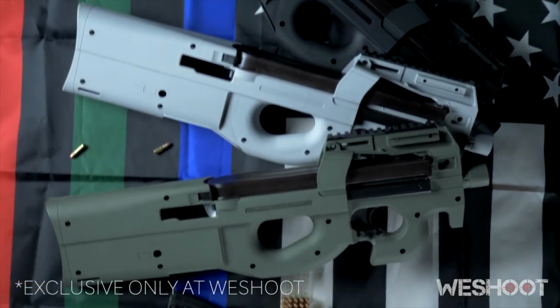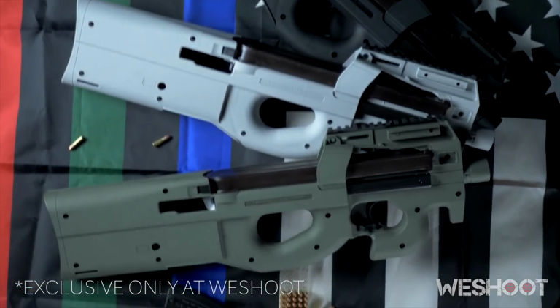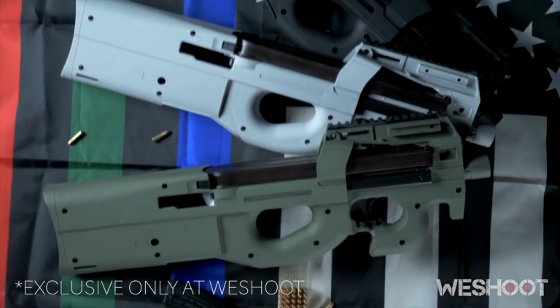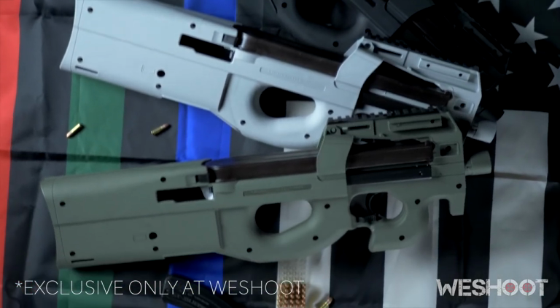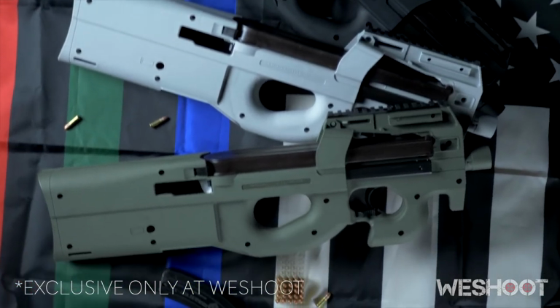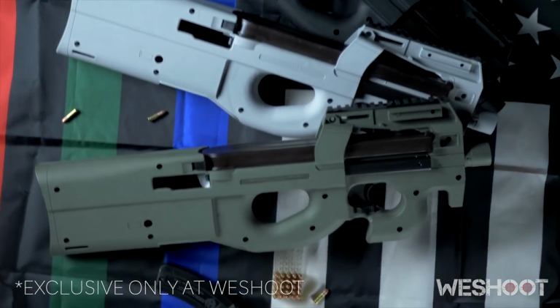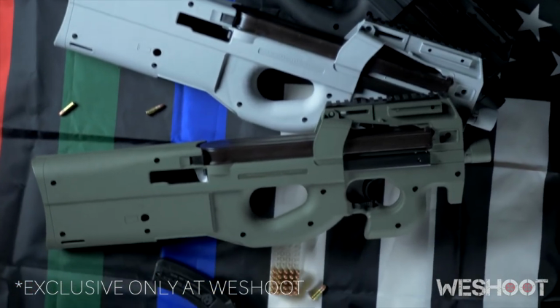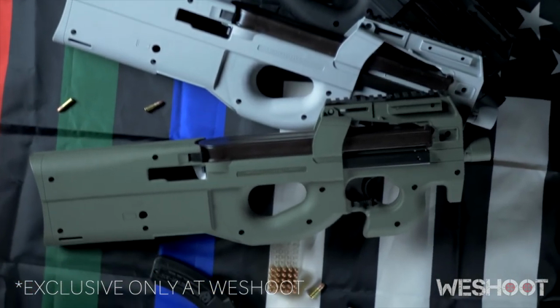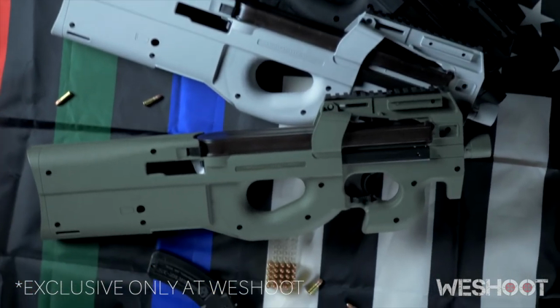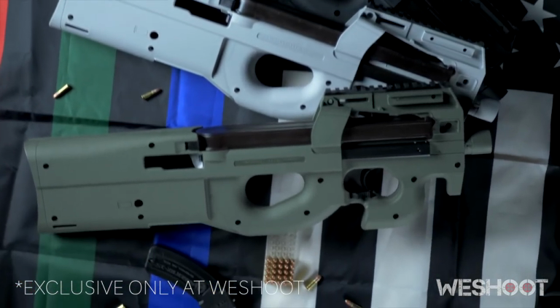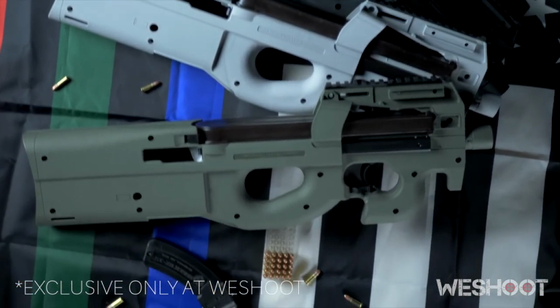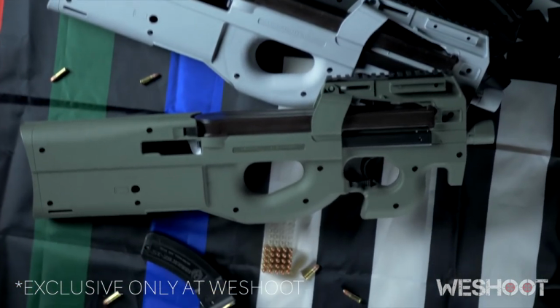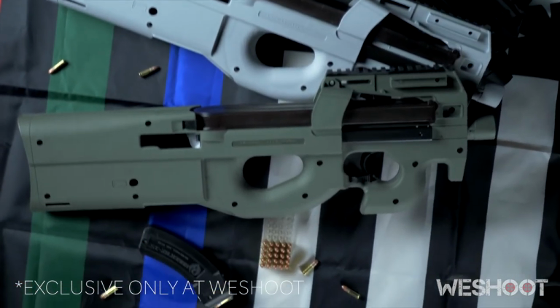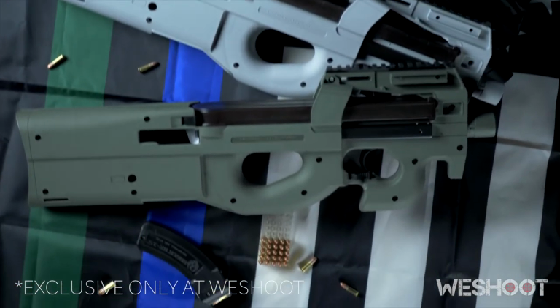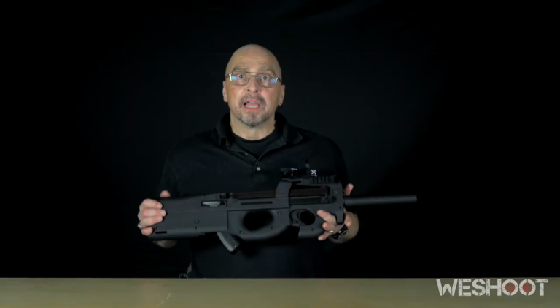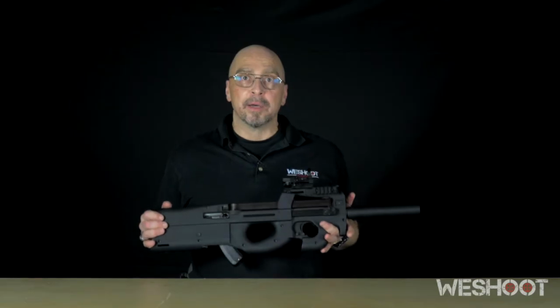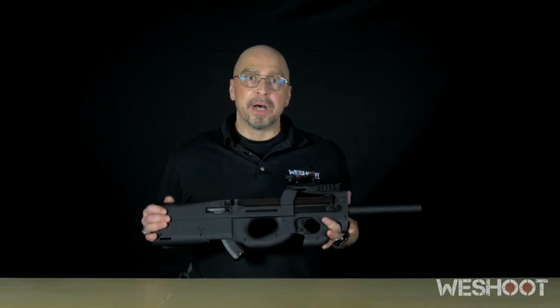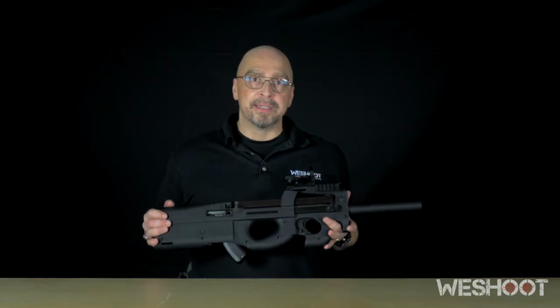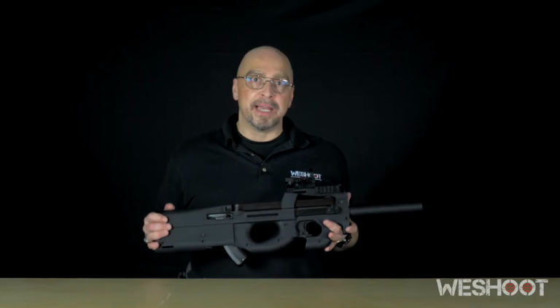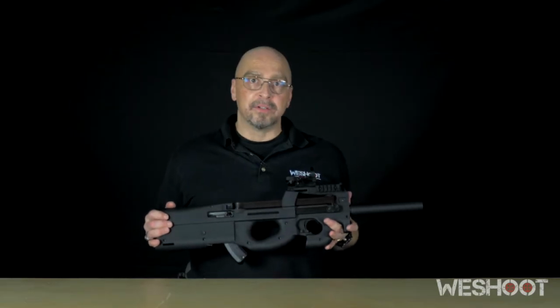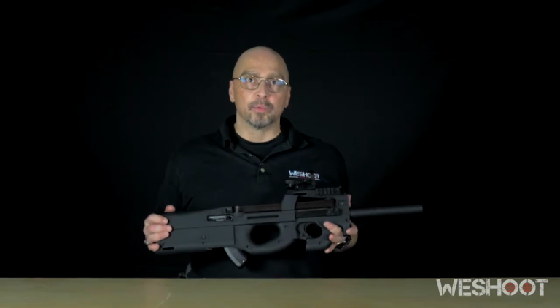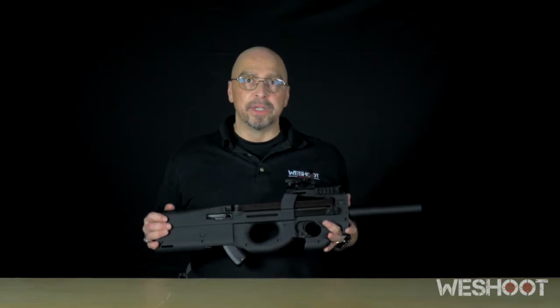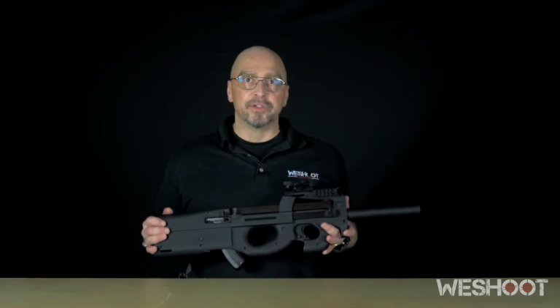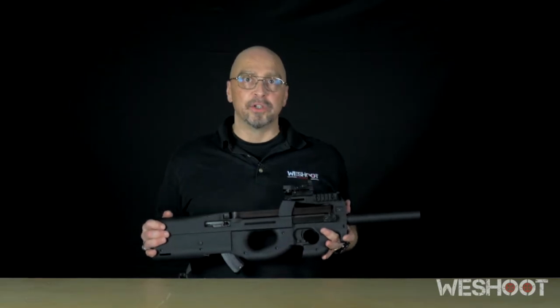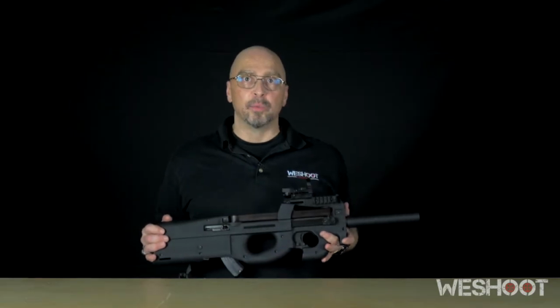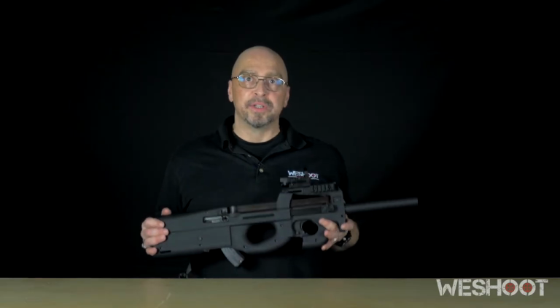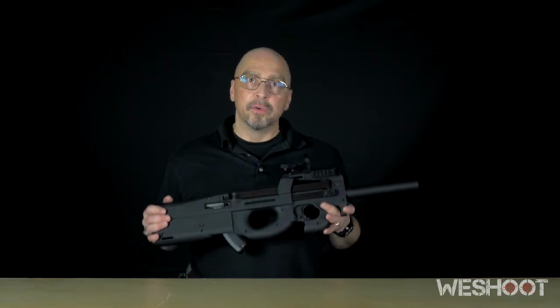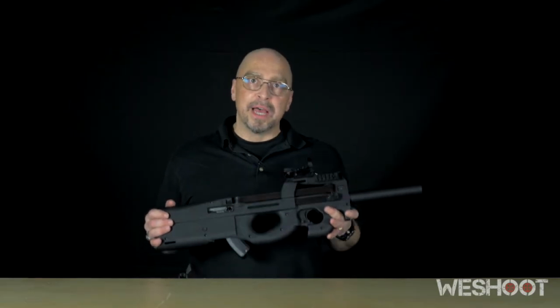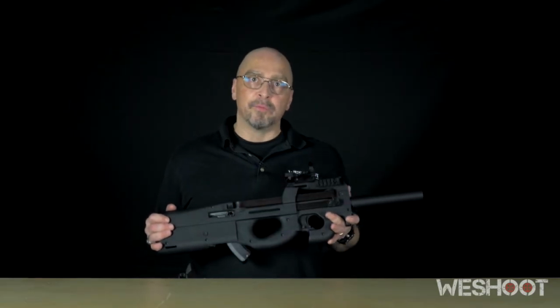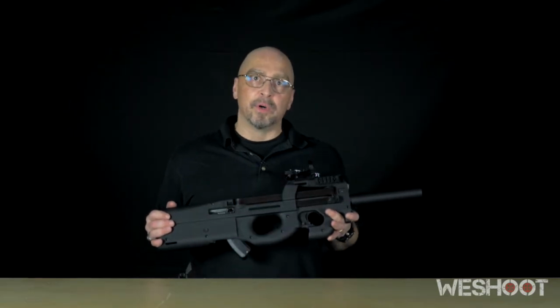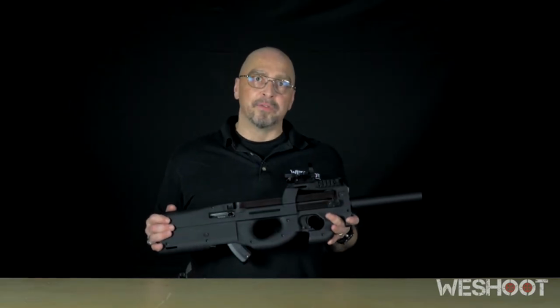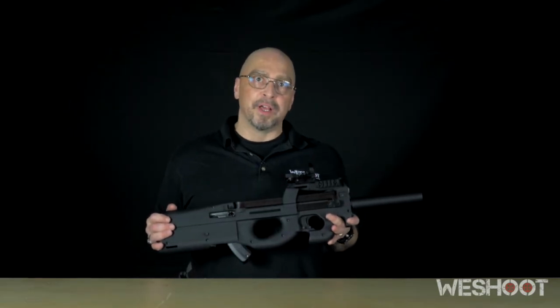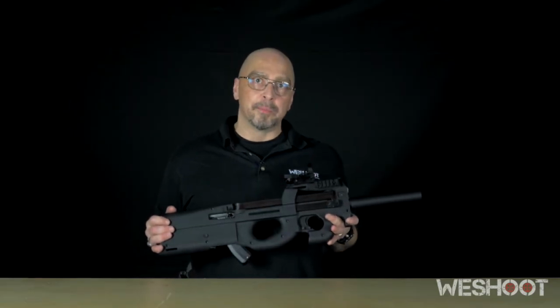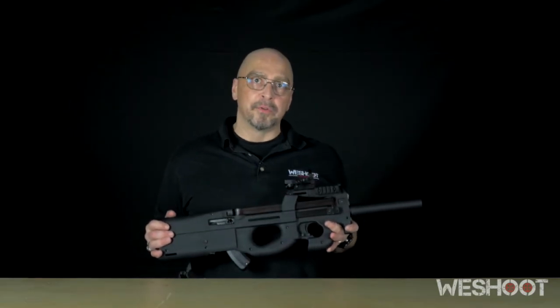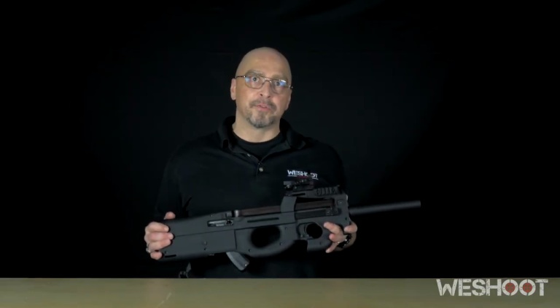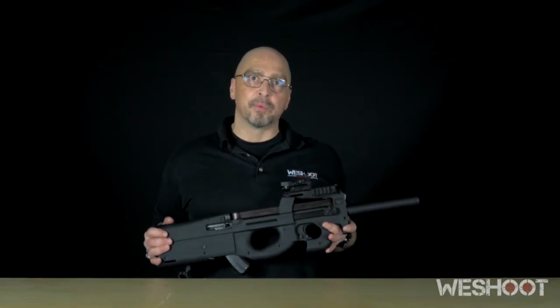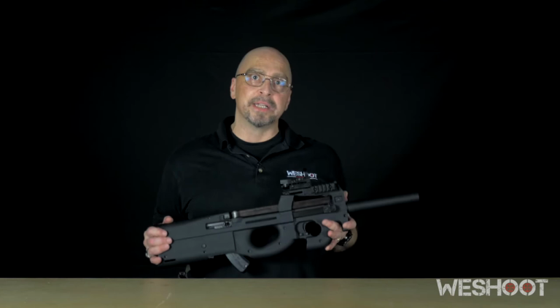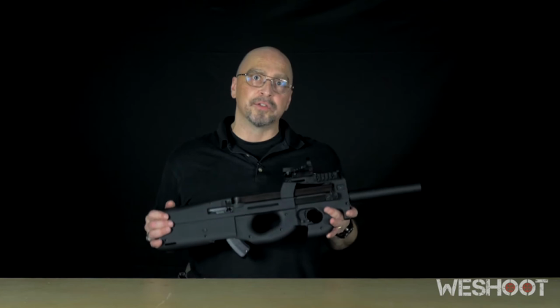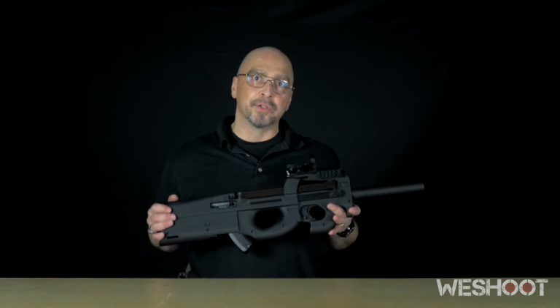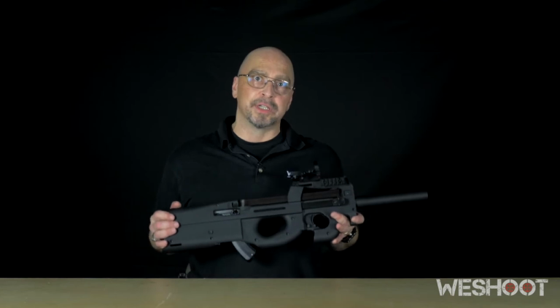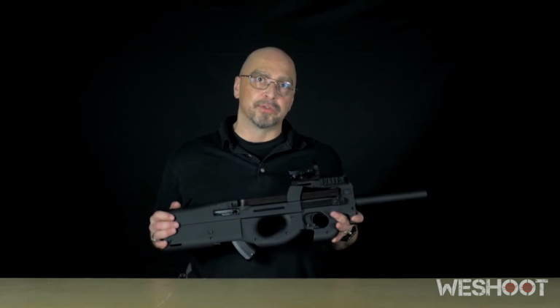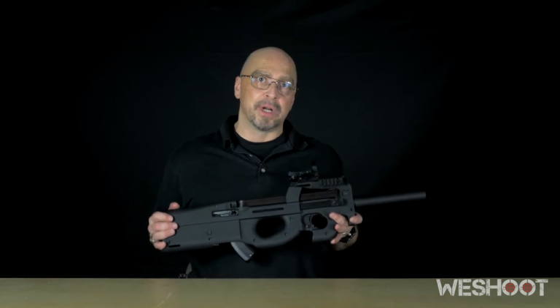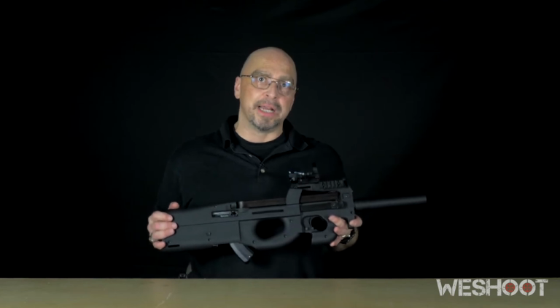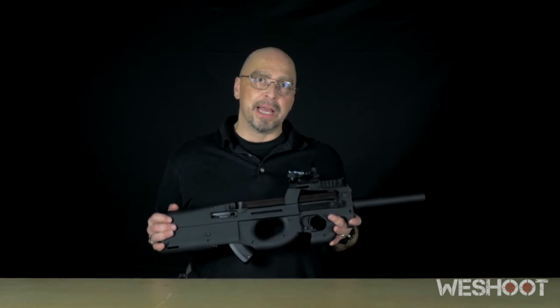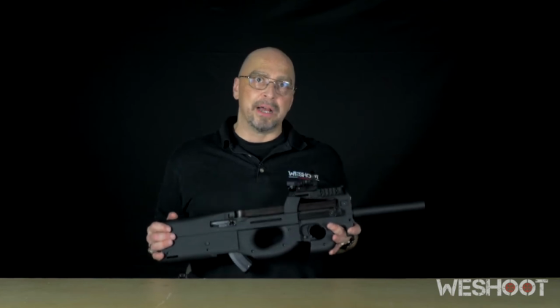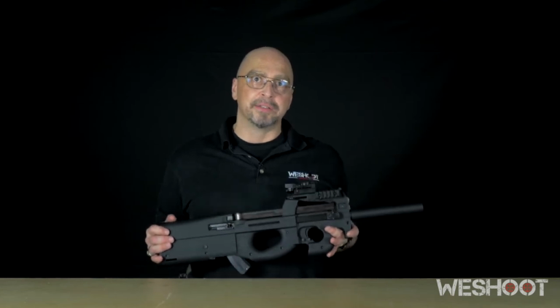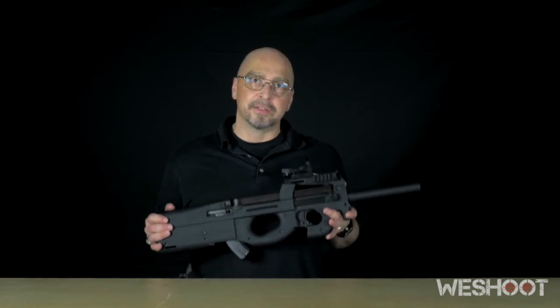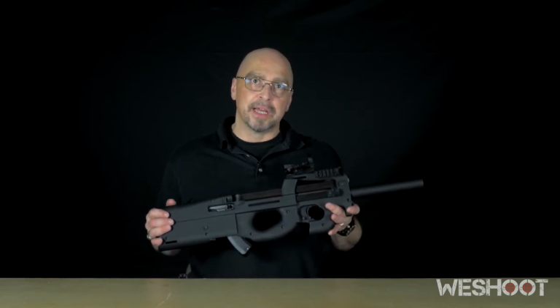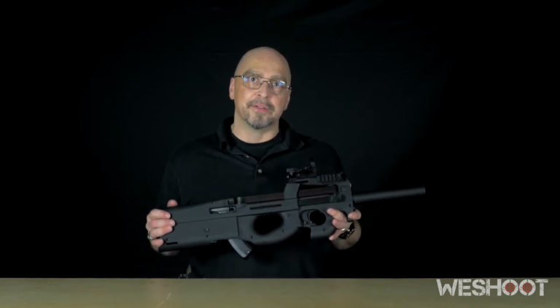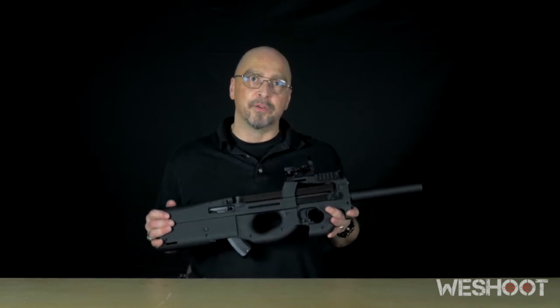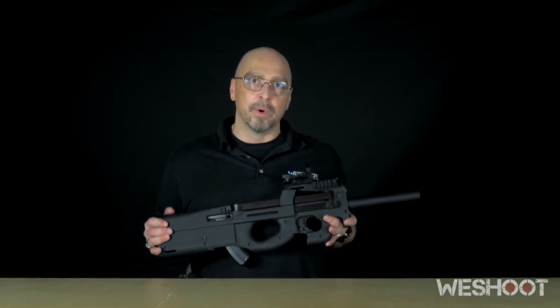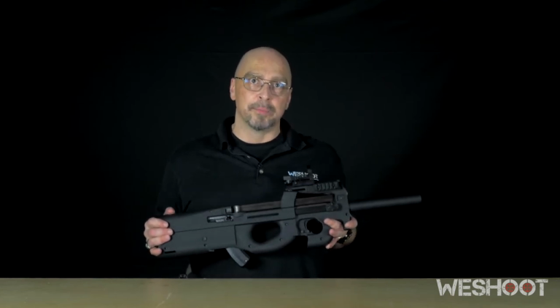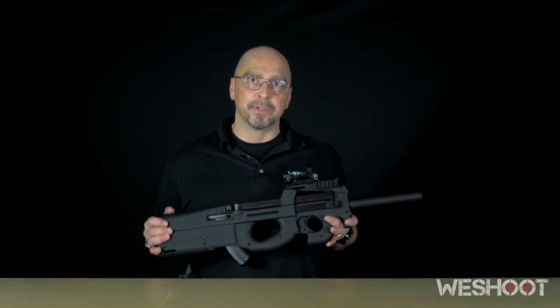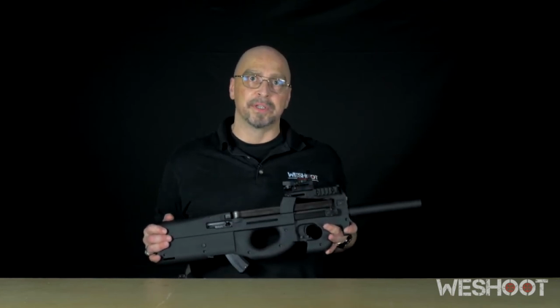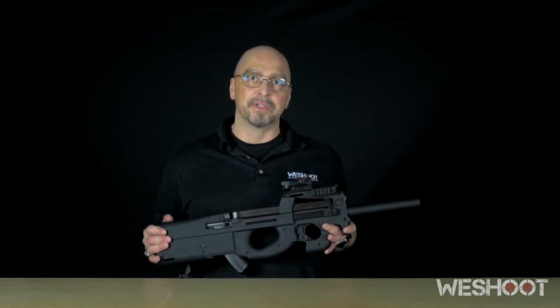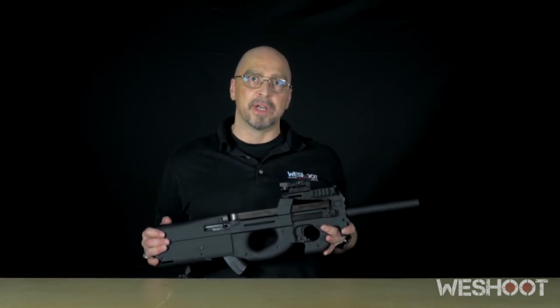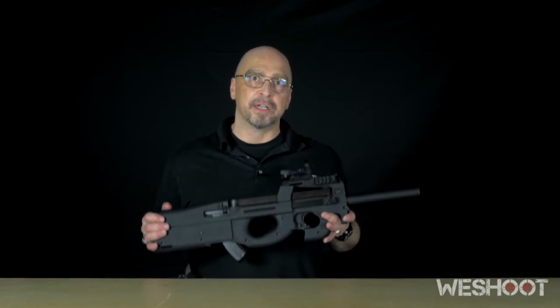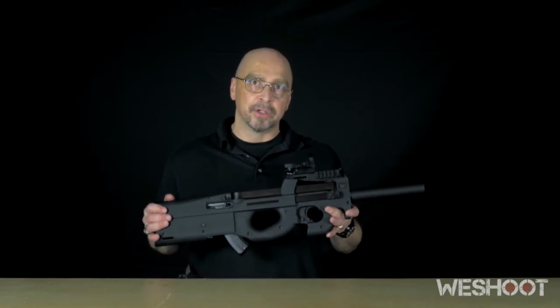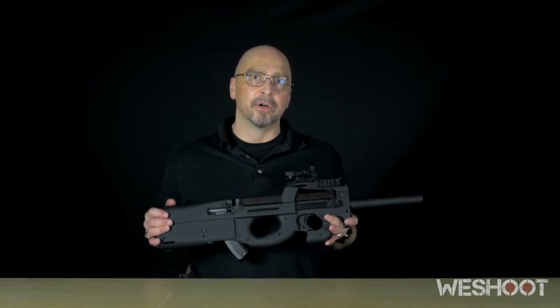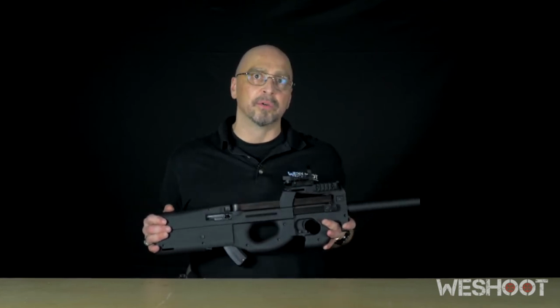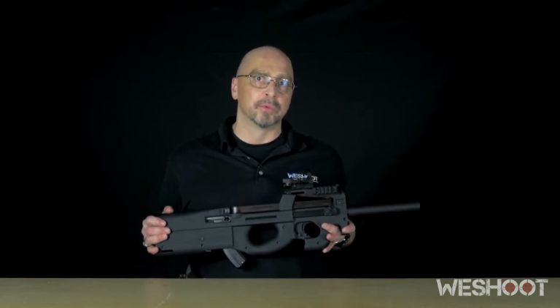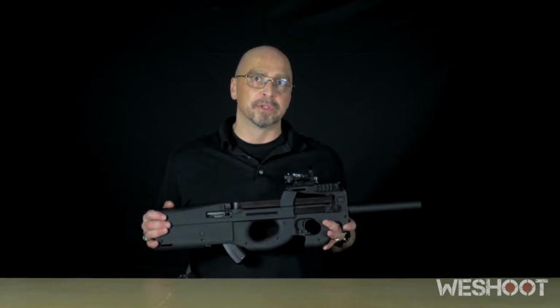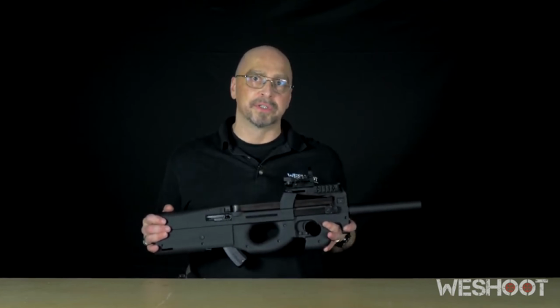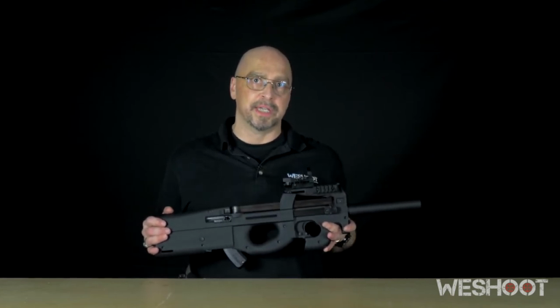If you're interested, come on down to We Shoot. We do have one available for rent, so you can try it out and decide if you want to put this on your own Ruger 1022.